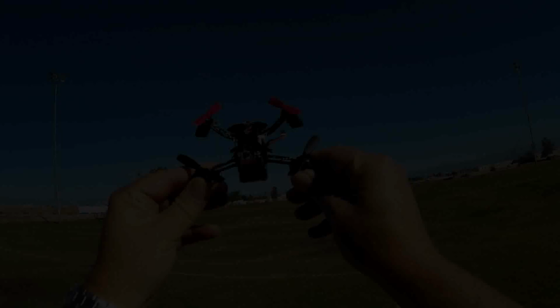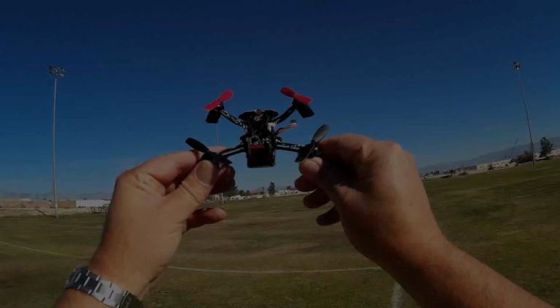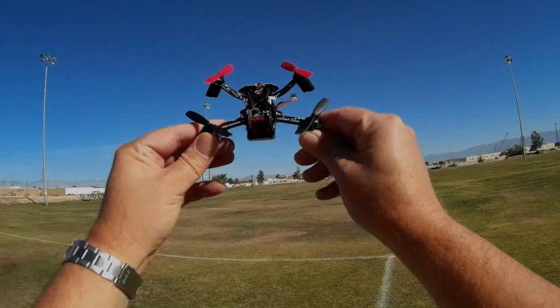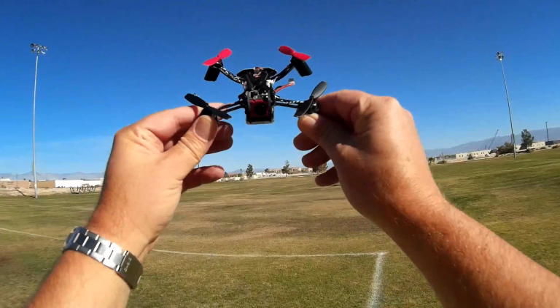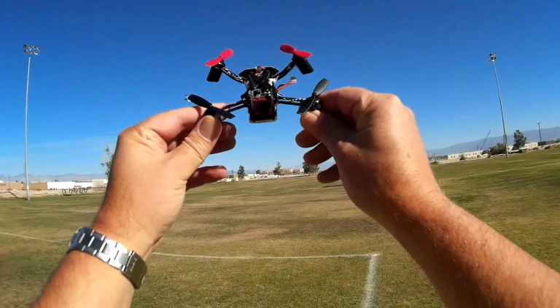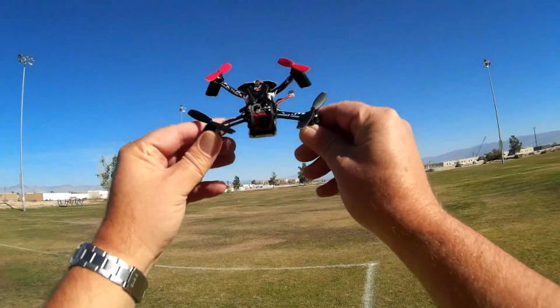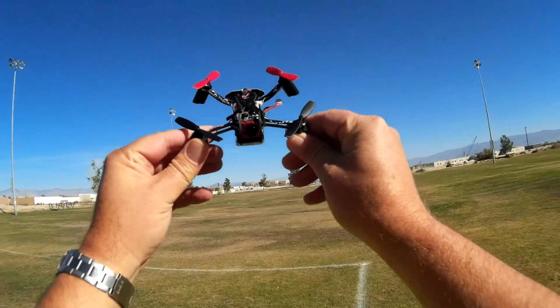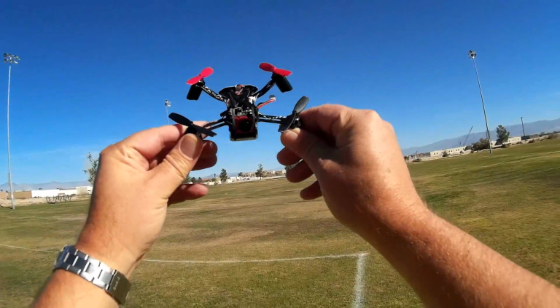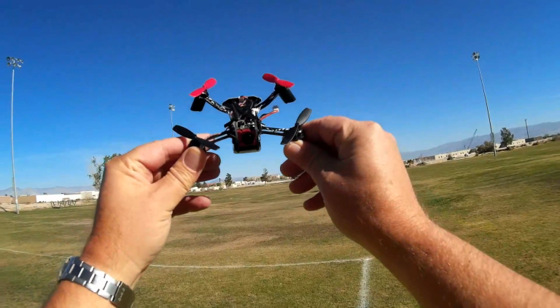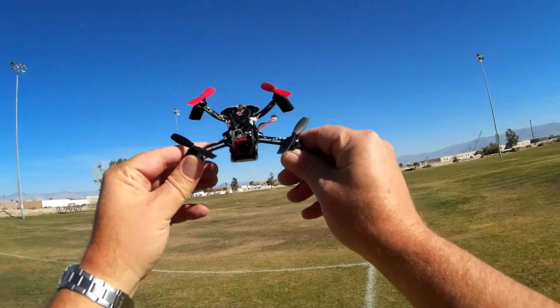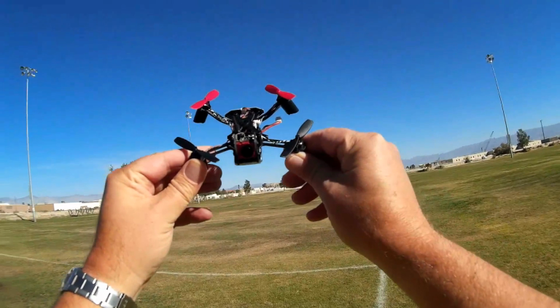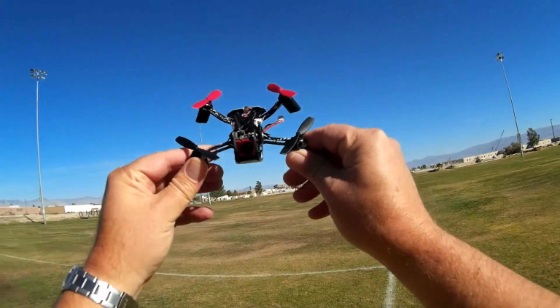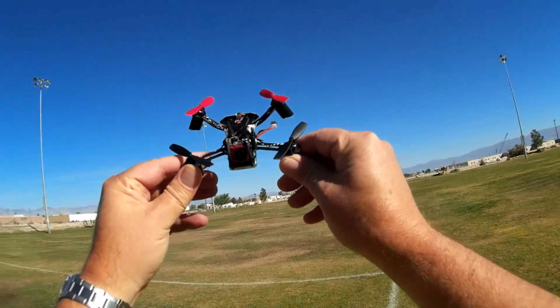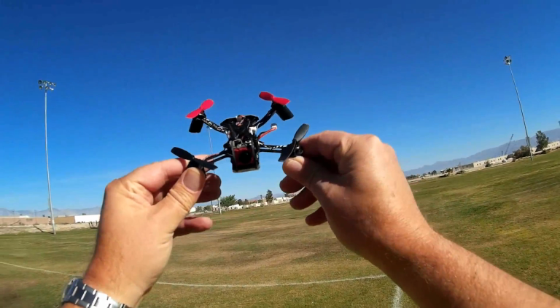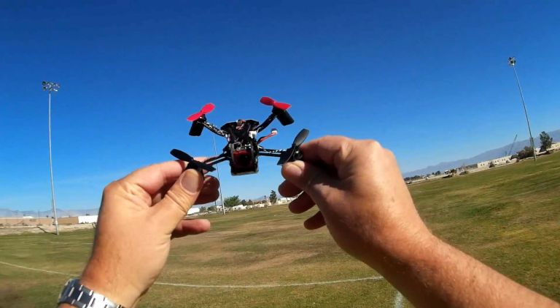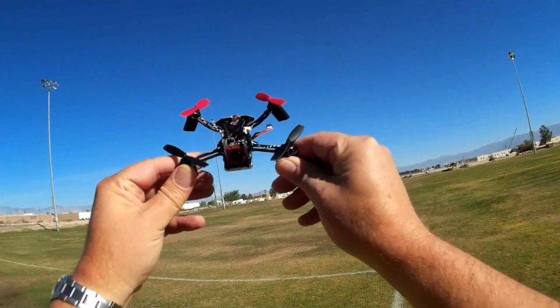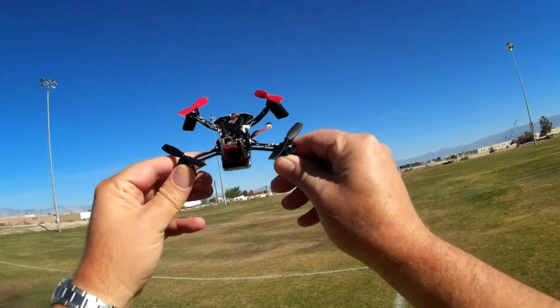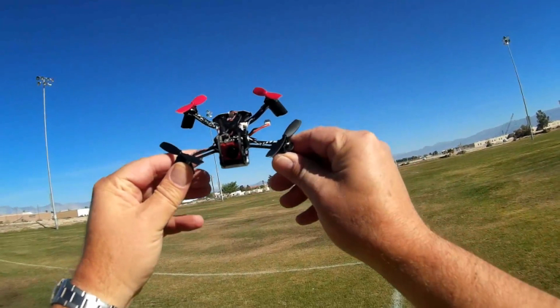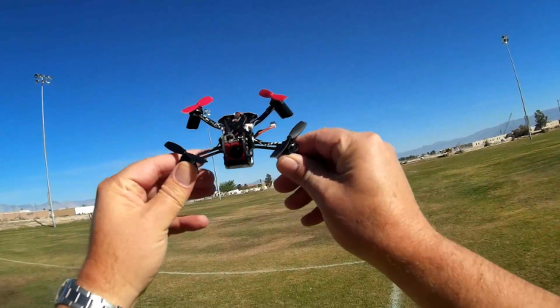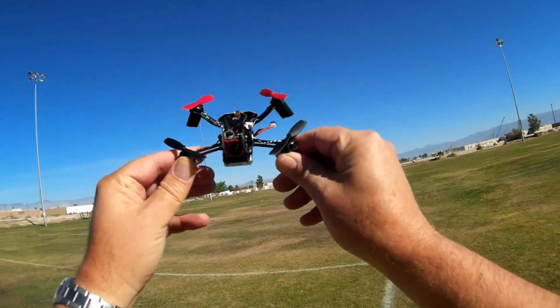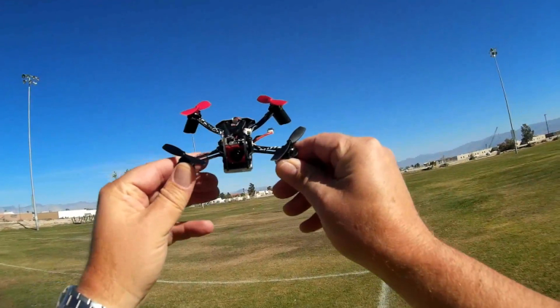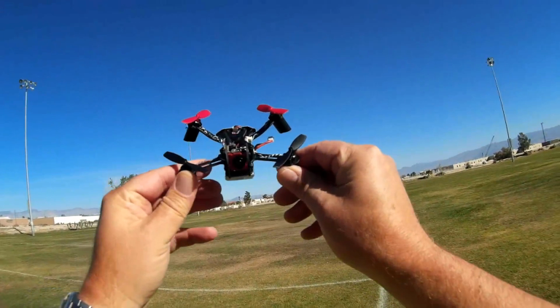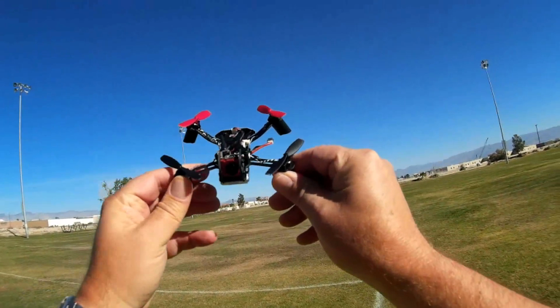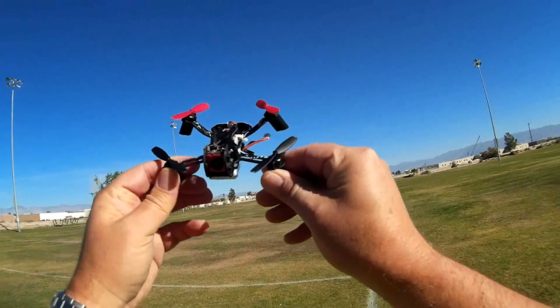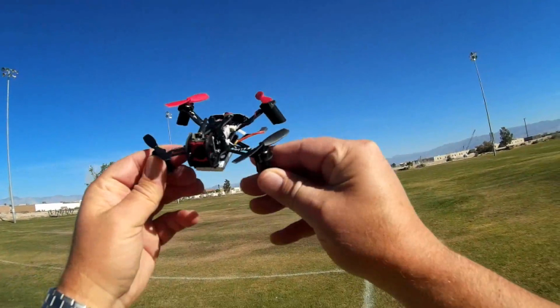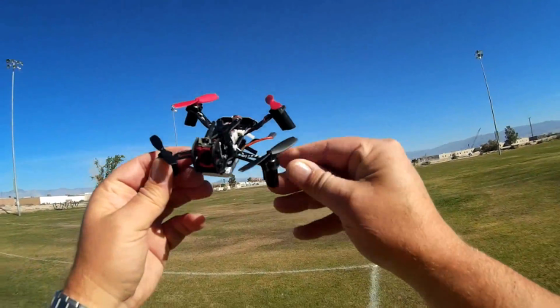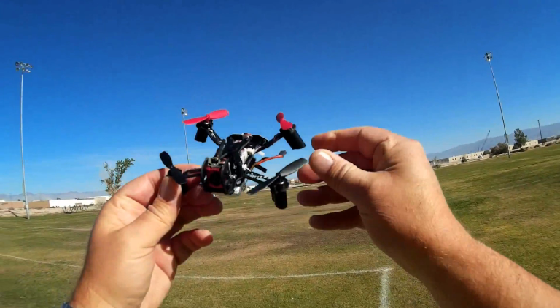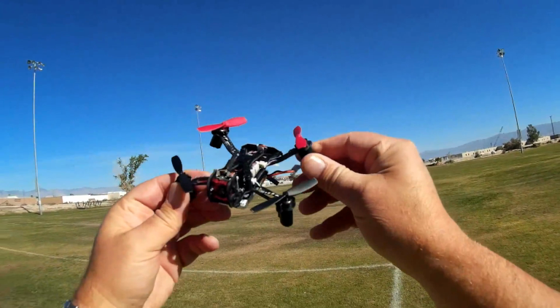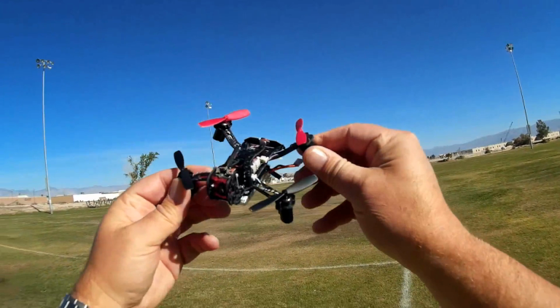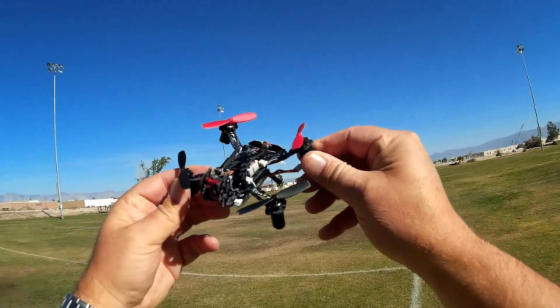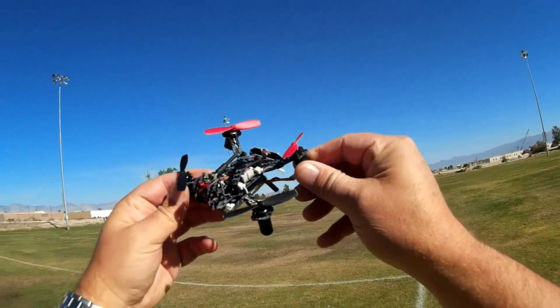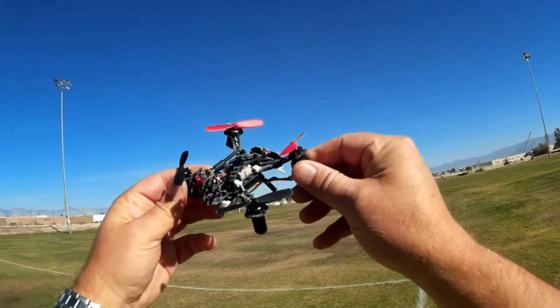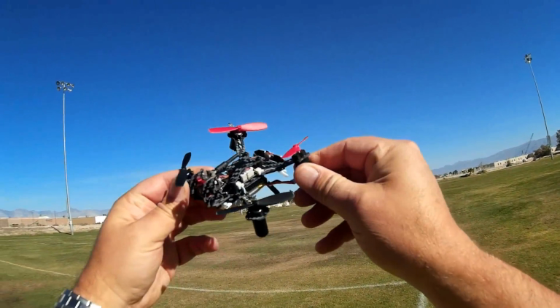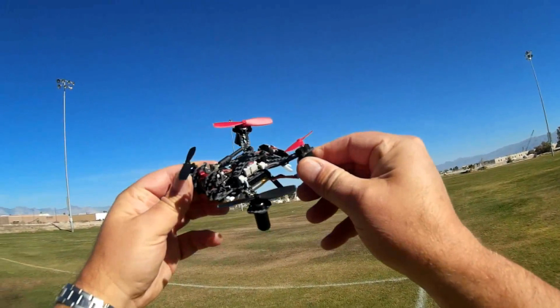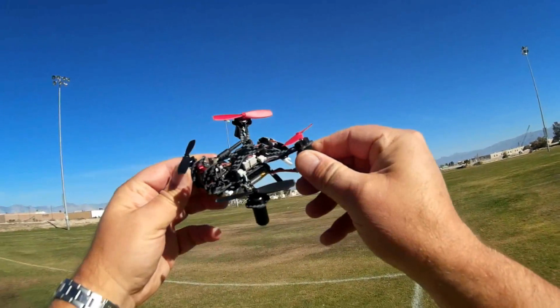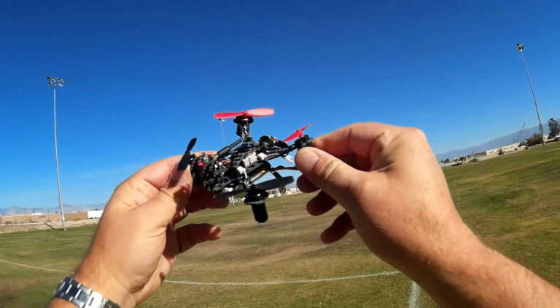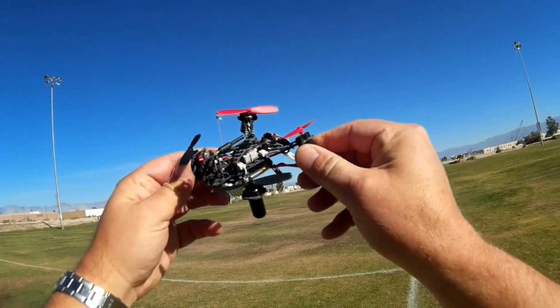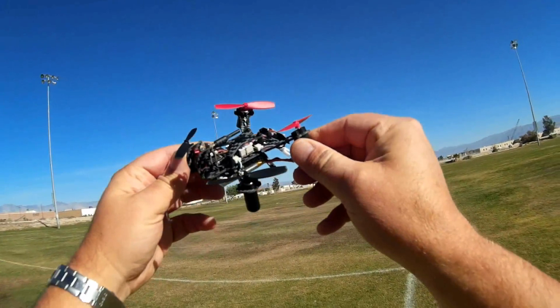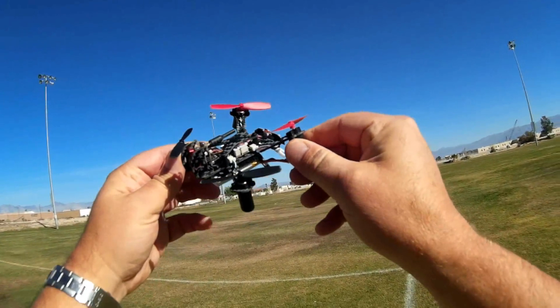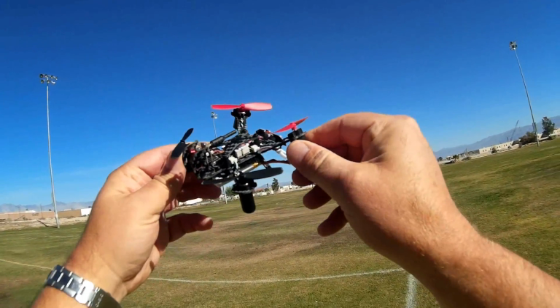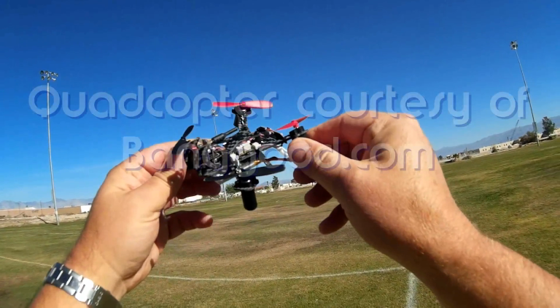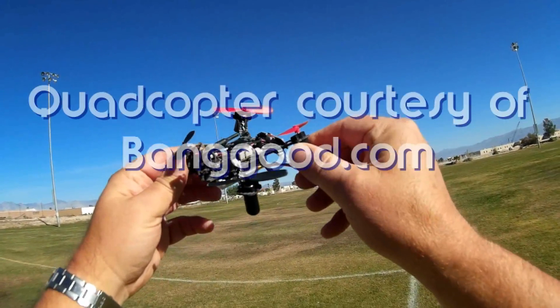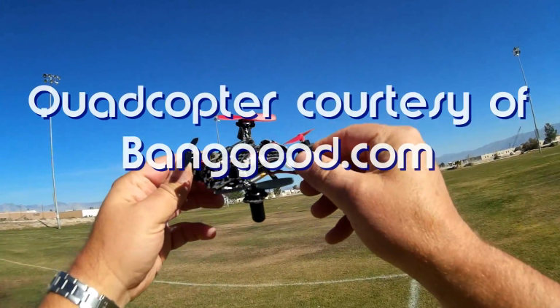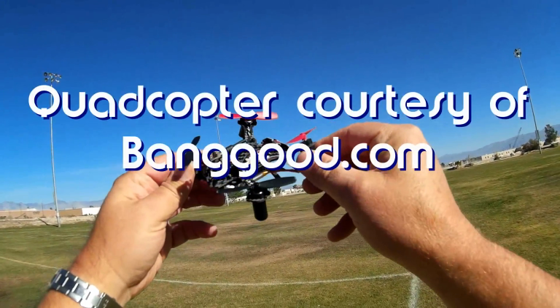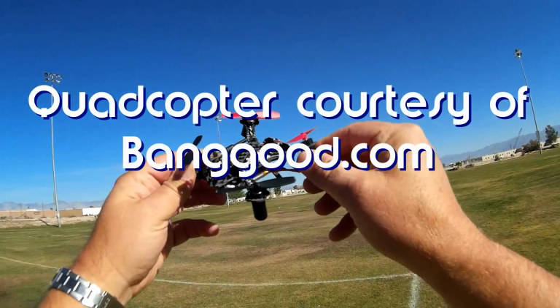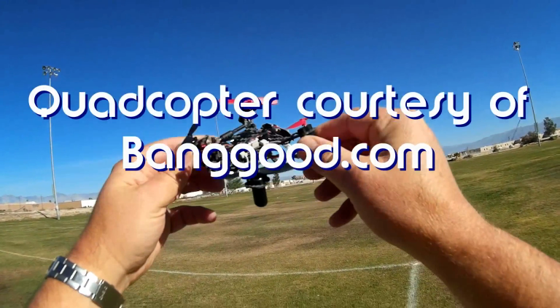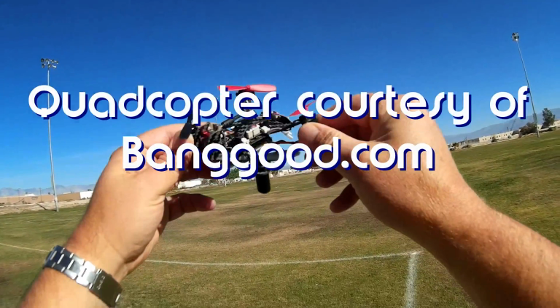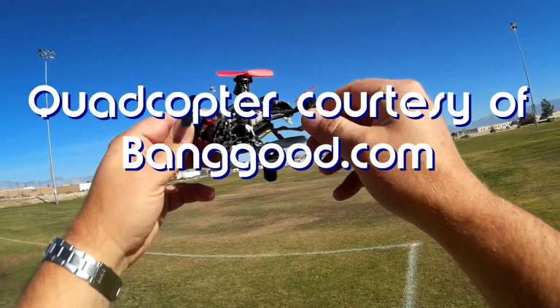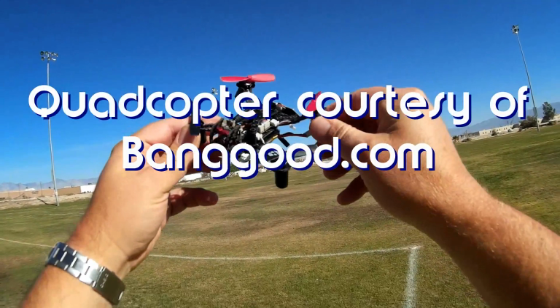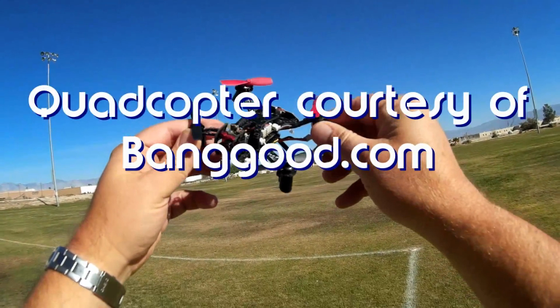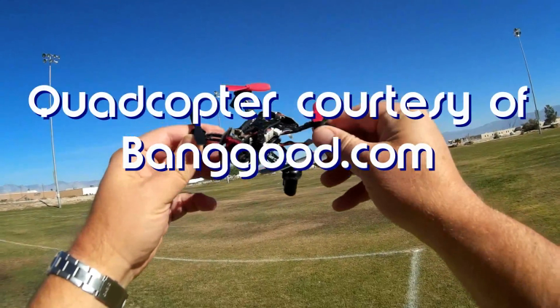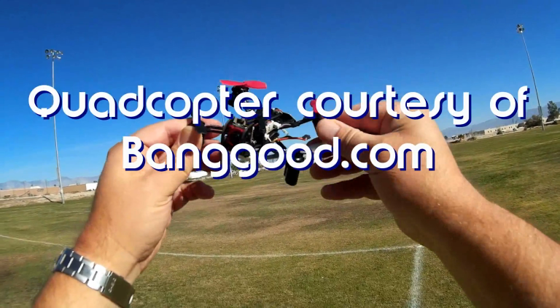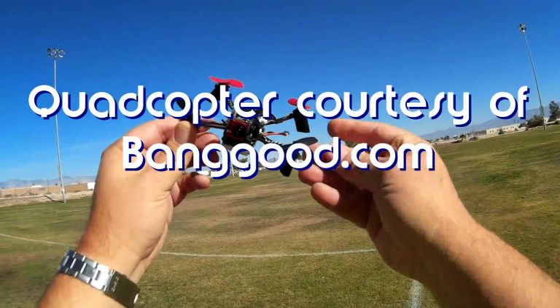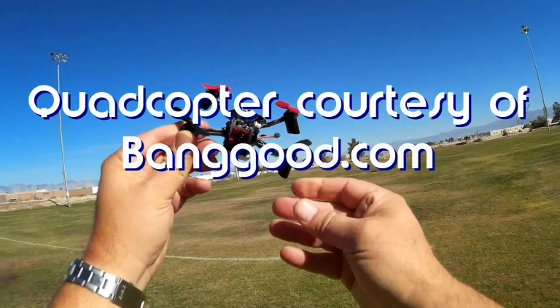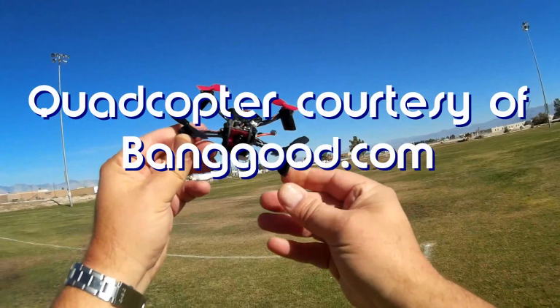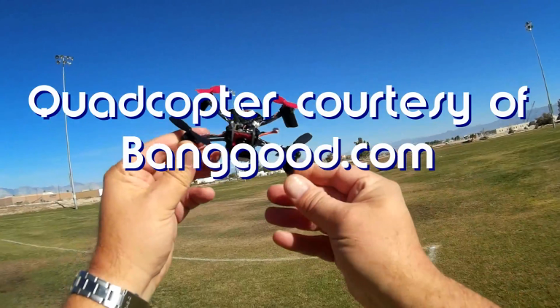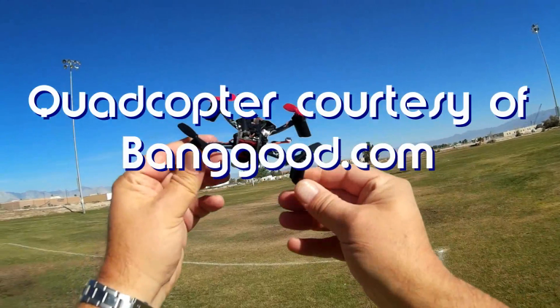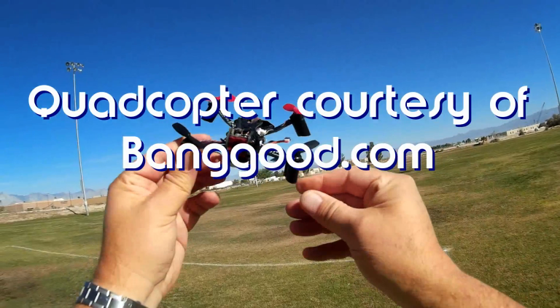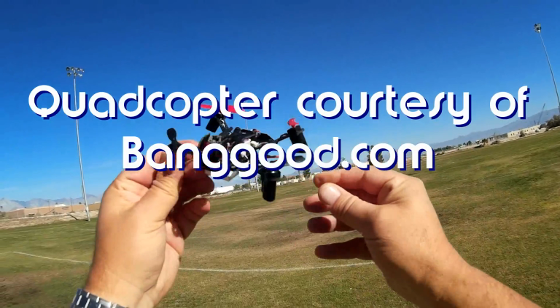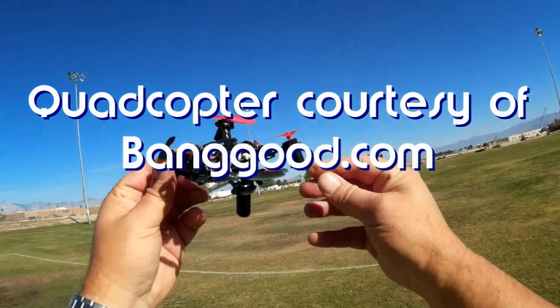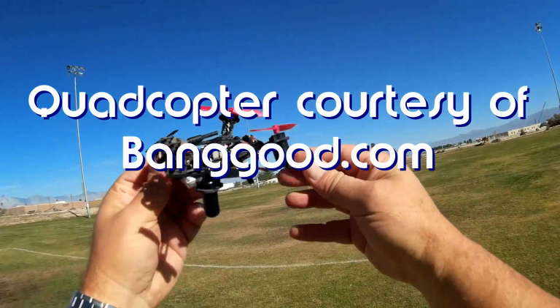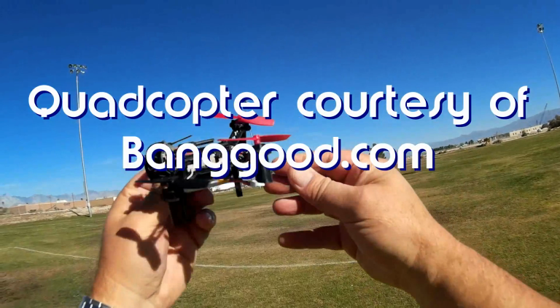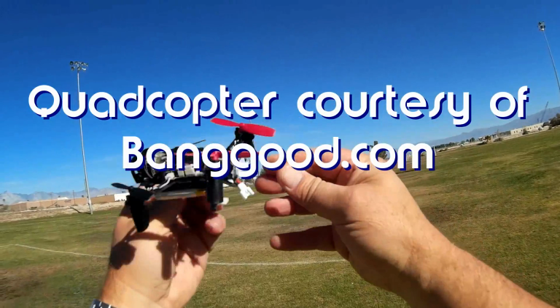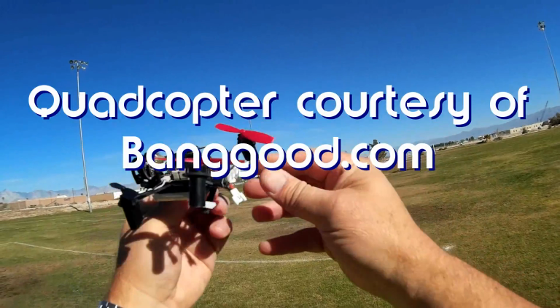Good morning, Quadcopter 101. What I've got for you today is a neat new review of the Isshin QX110 V-Tail.